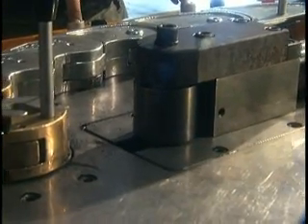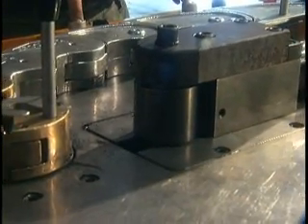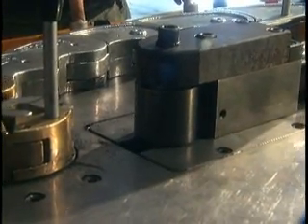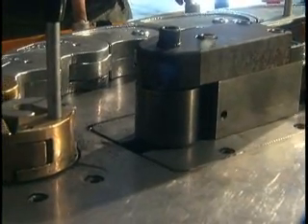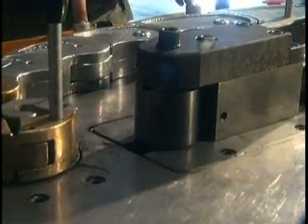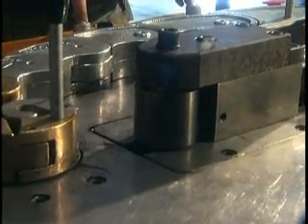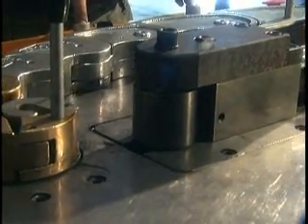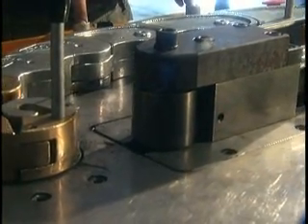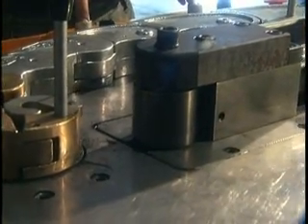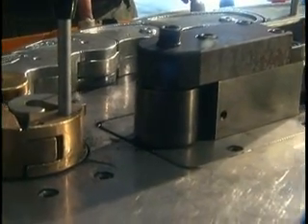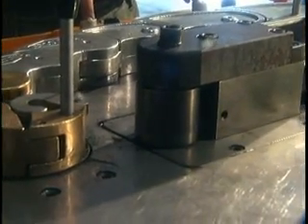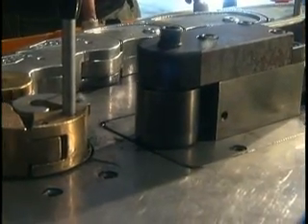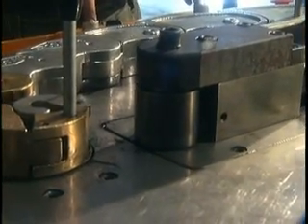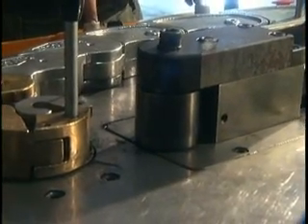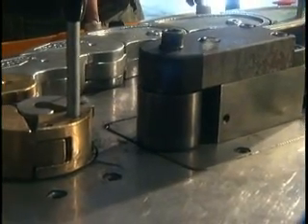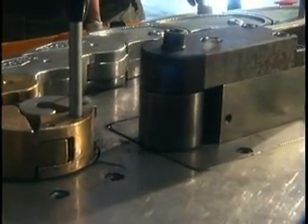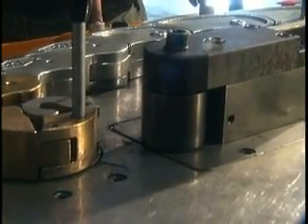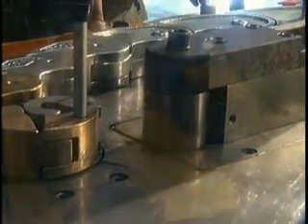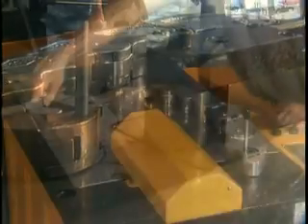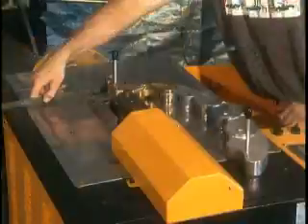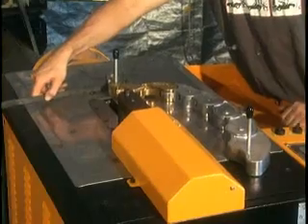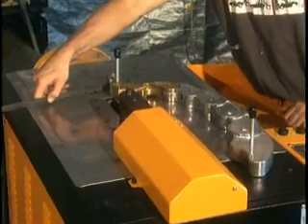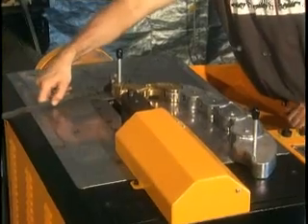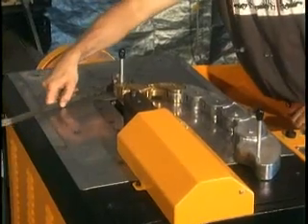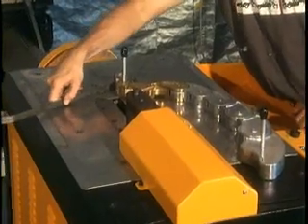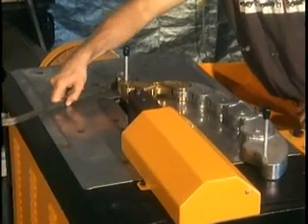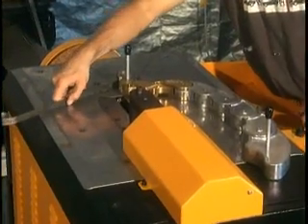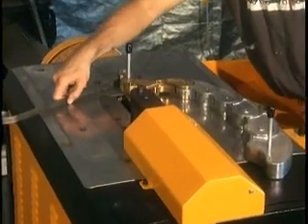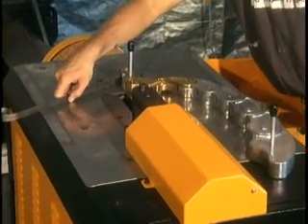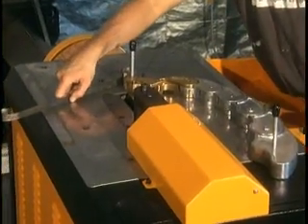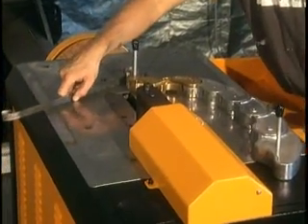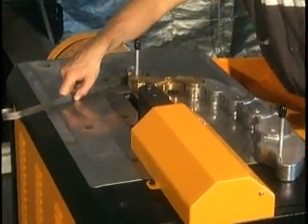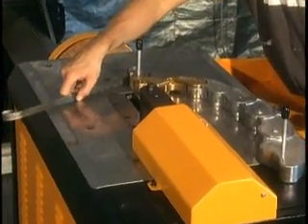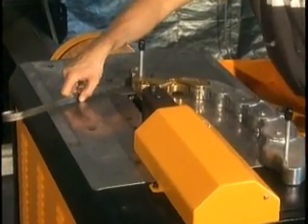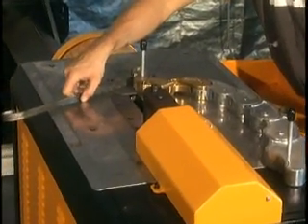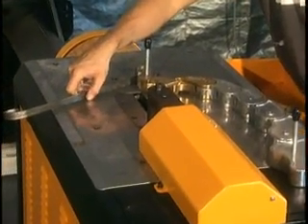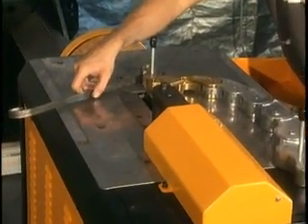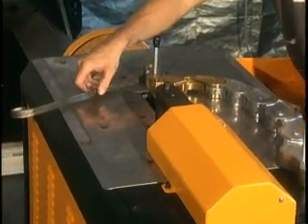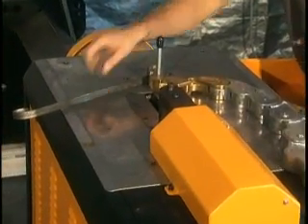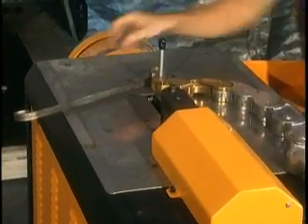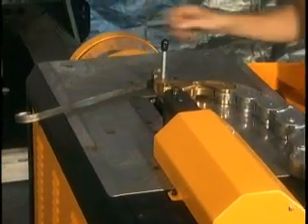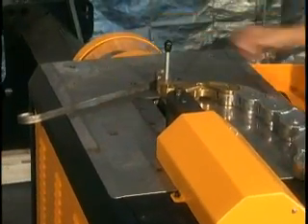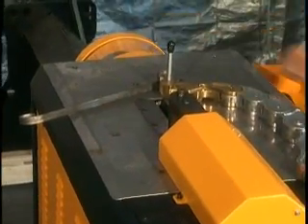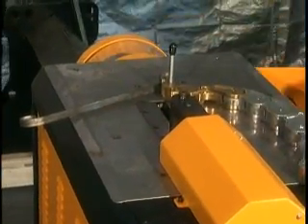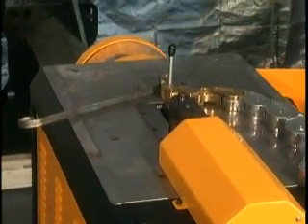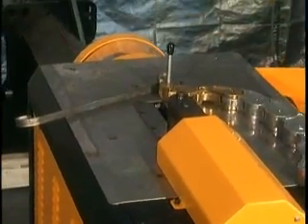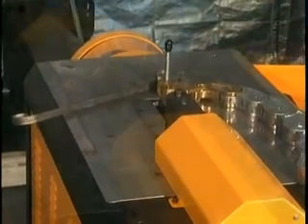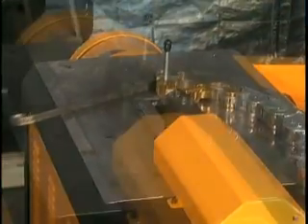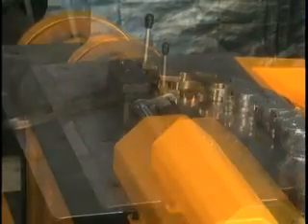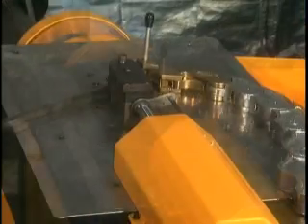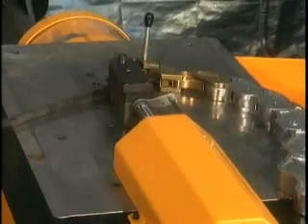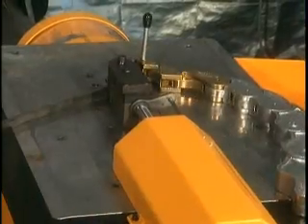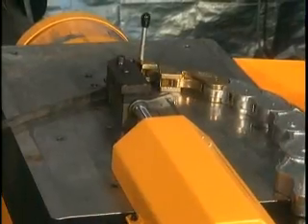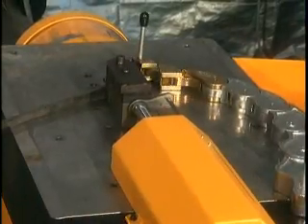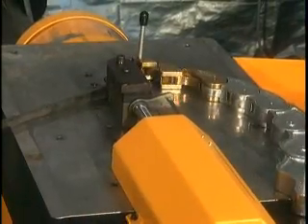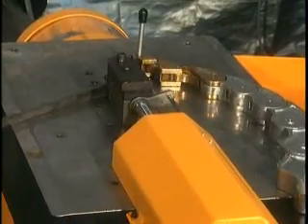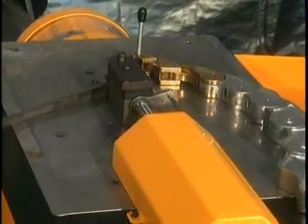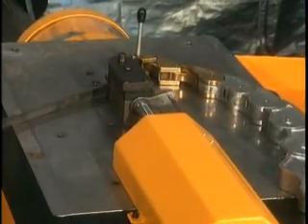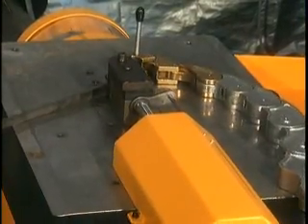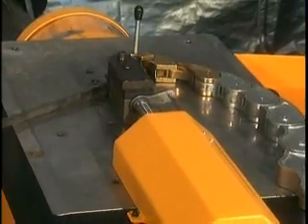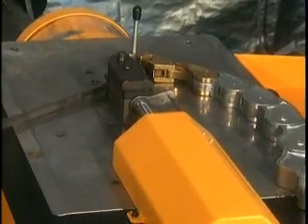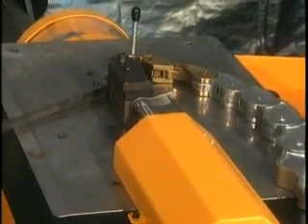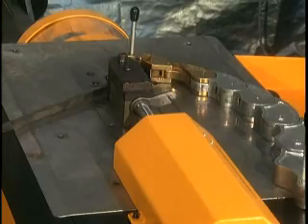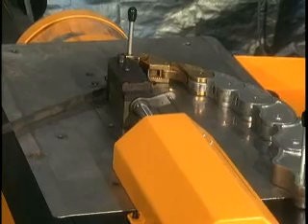The spindle brake with rotational encoder ensures greater accuracy throughout the bend cycle, improving productivity.